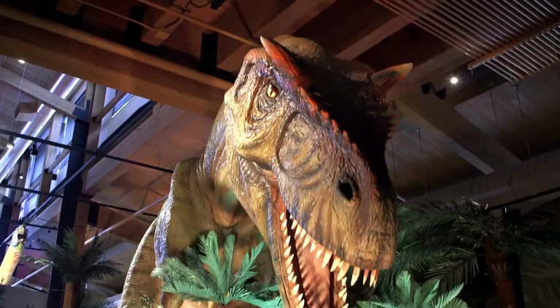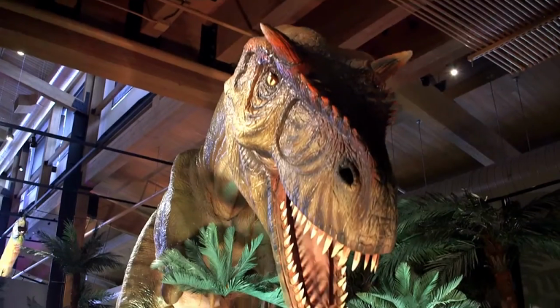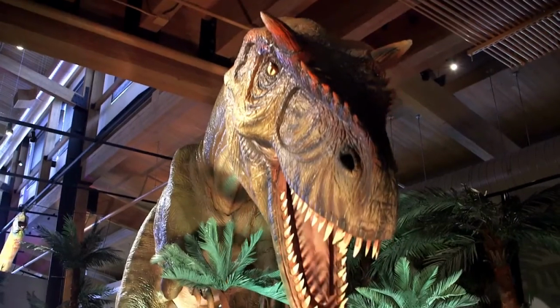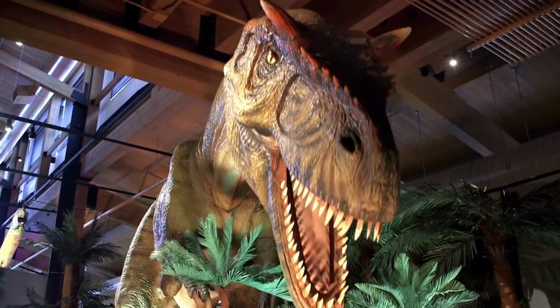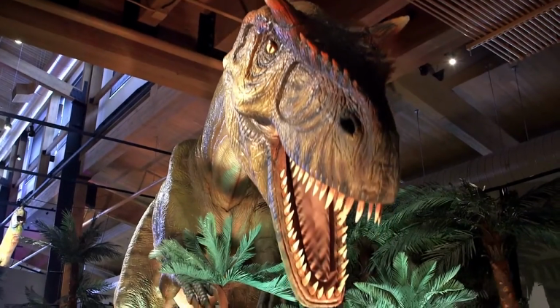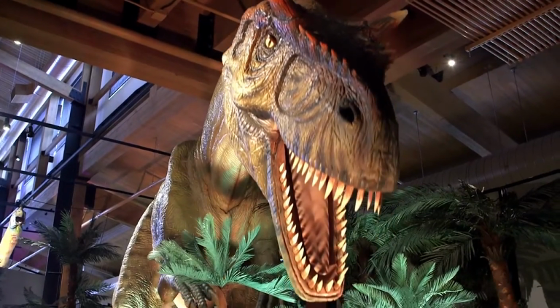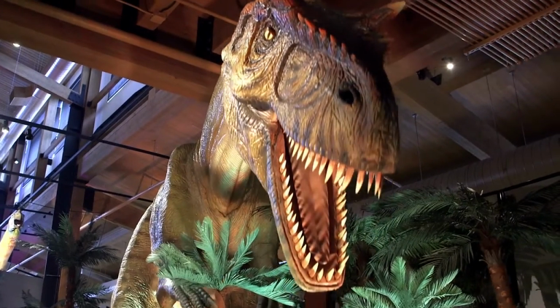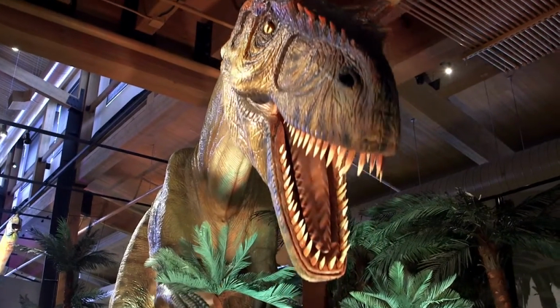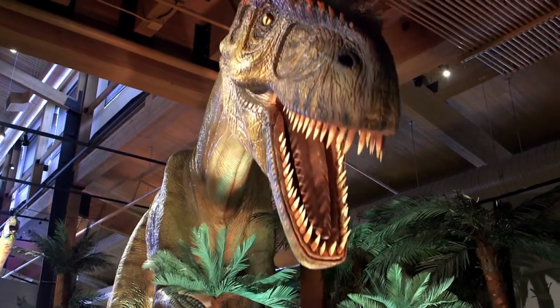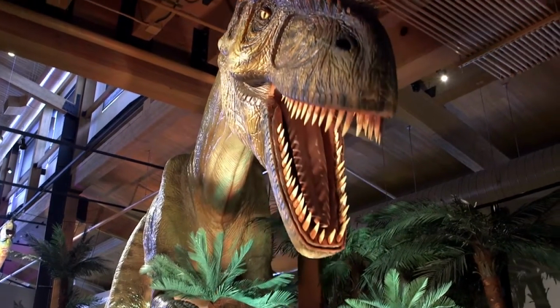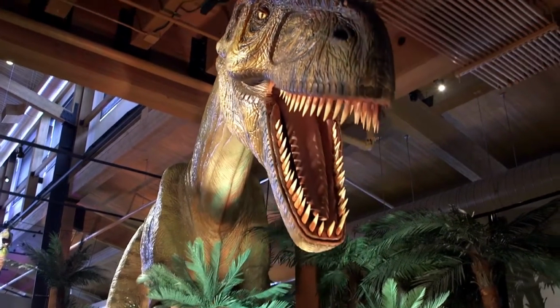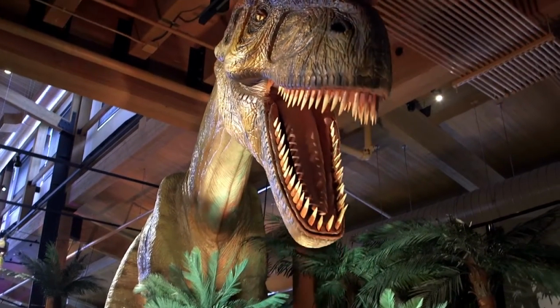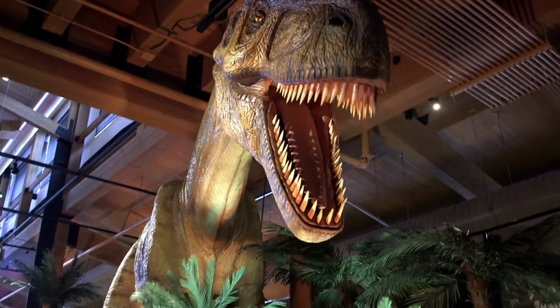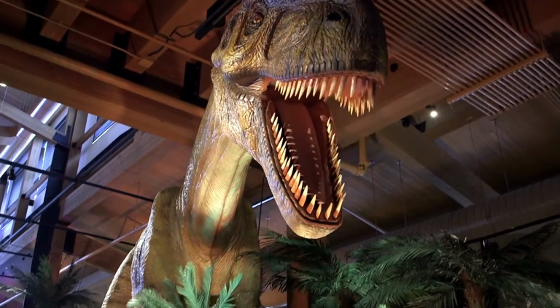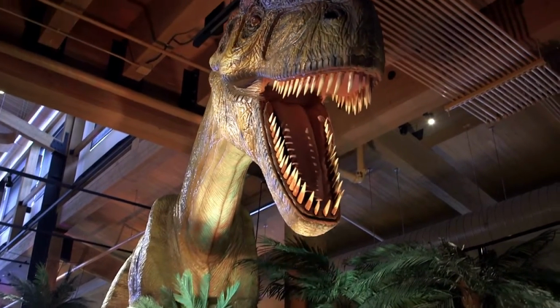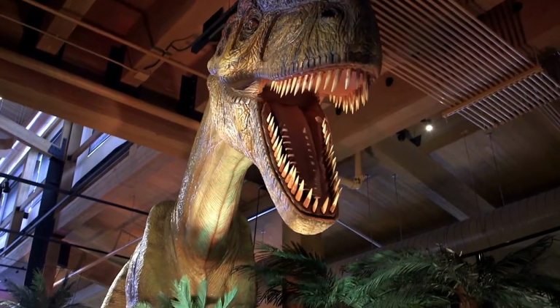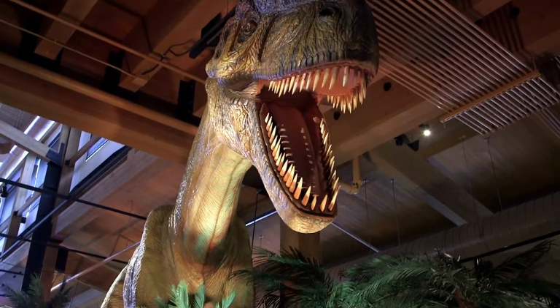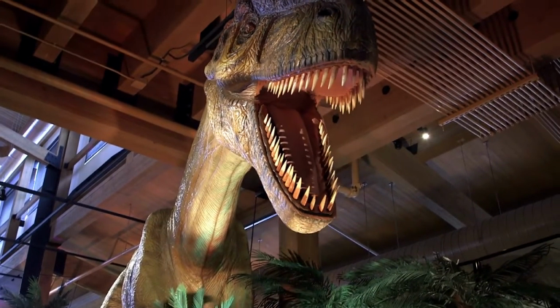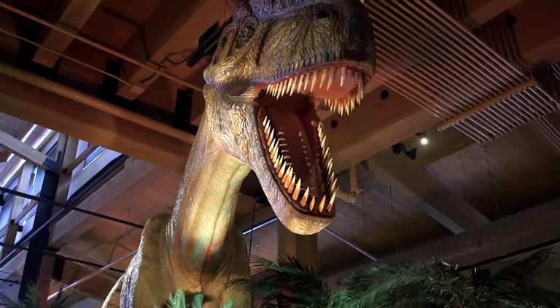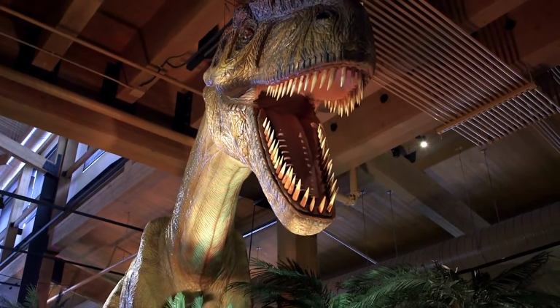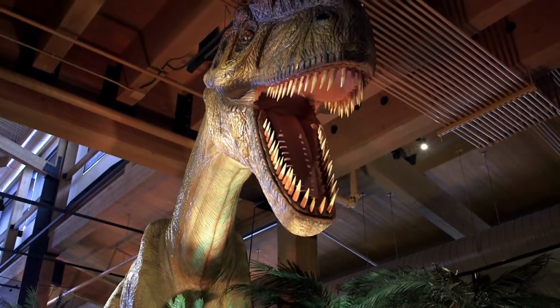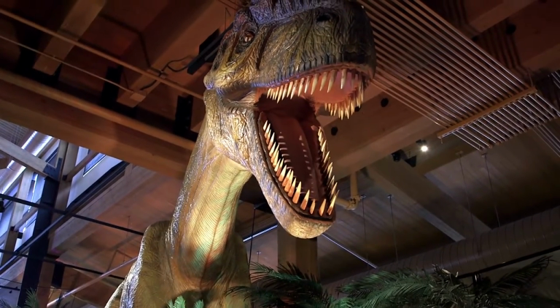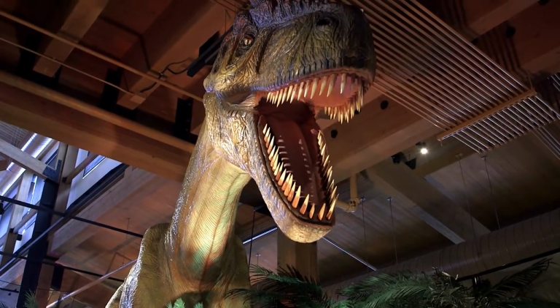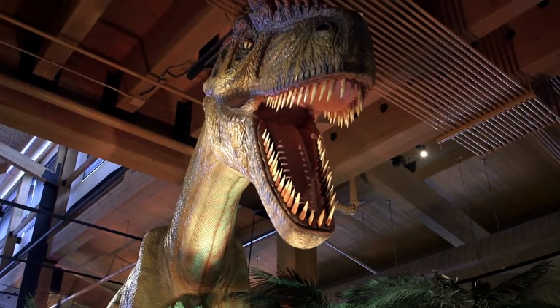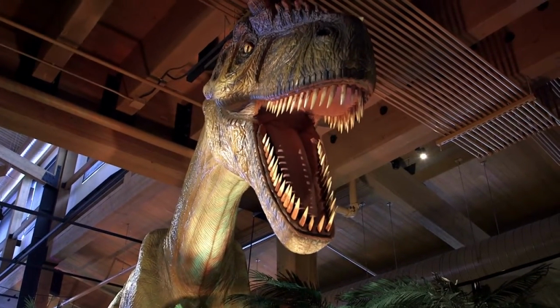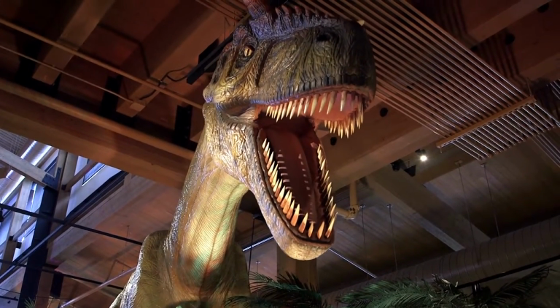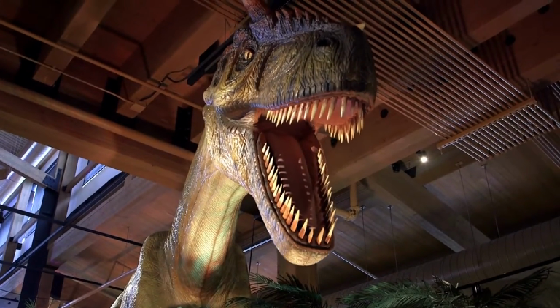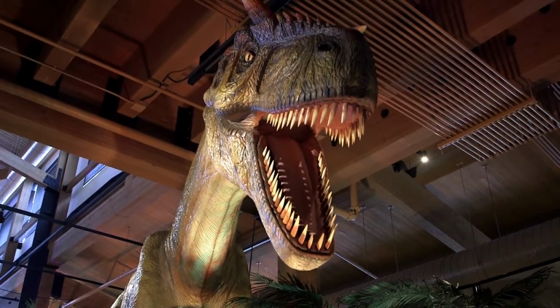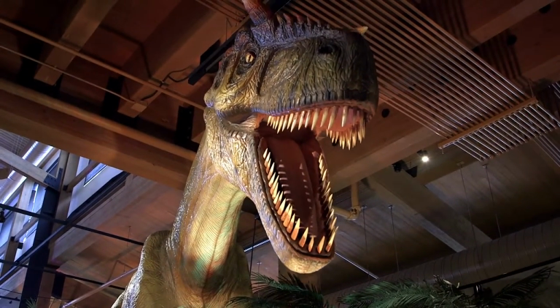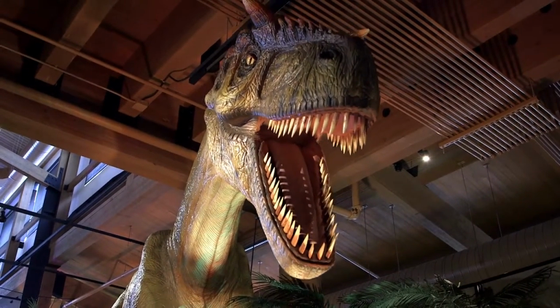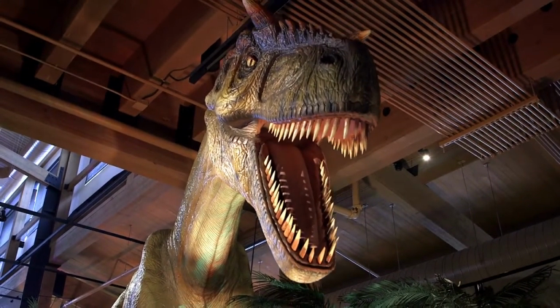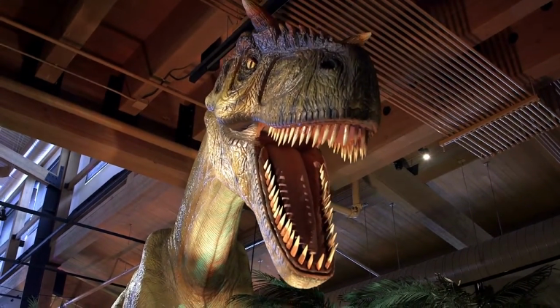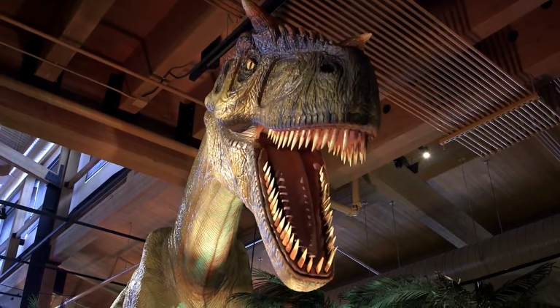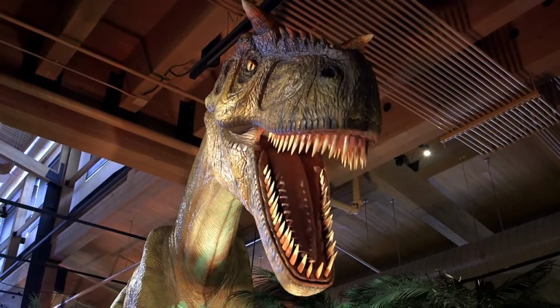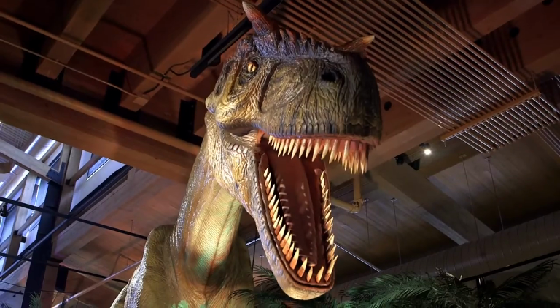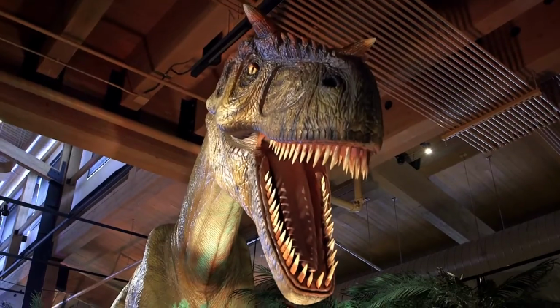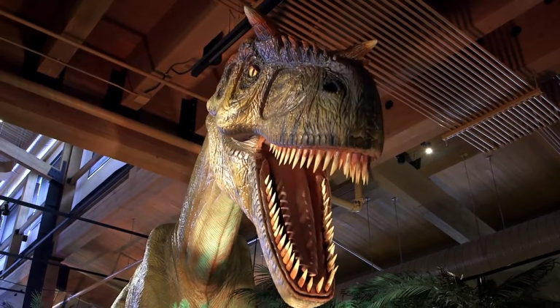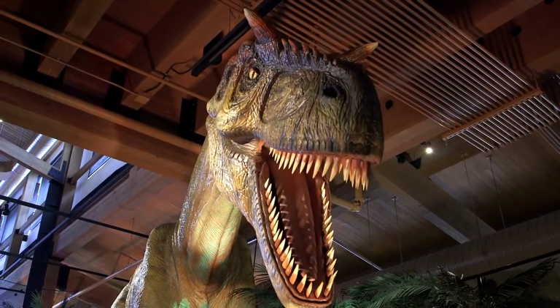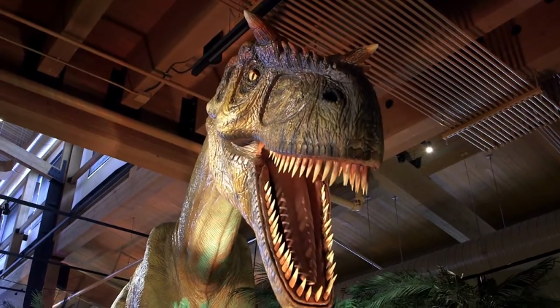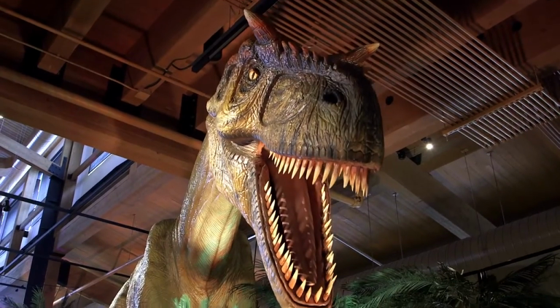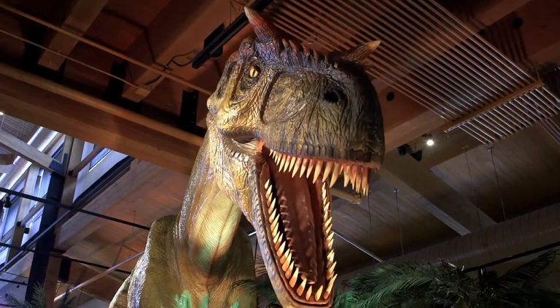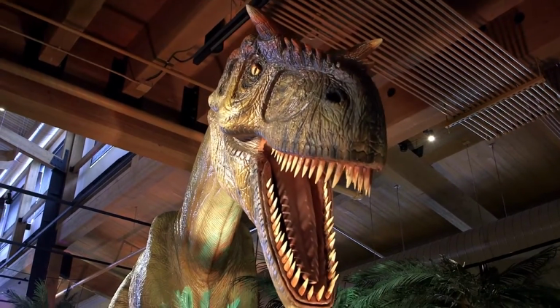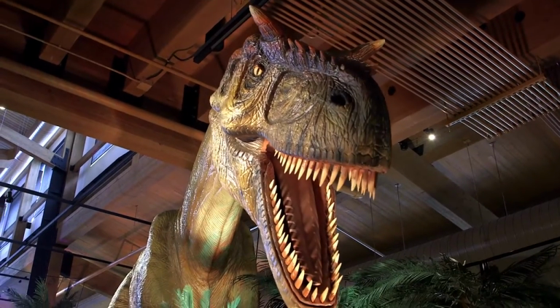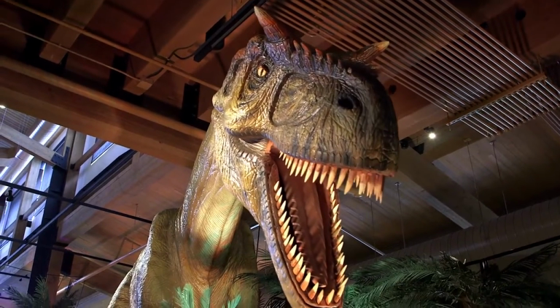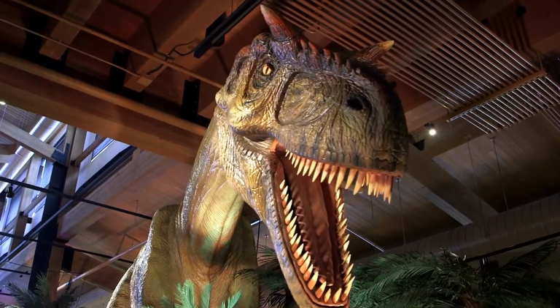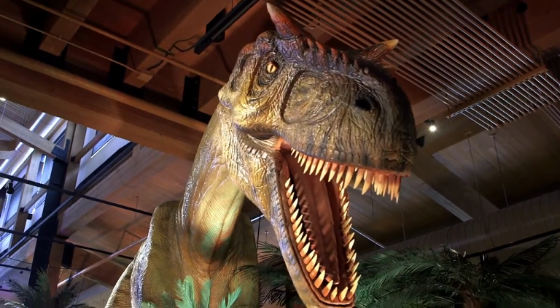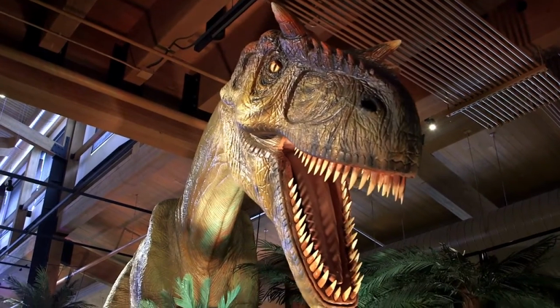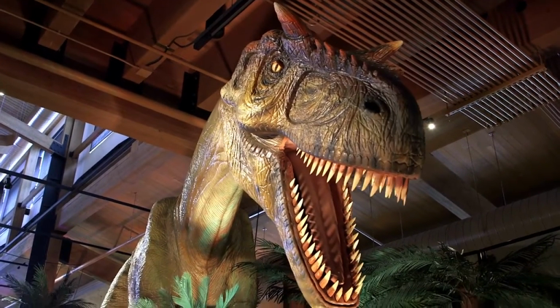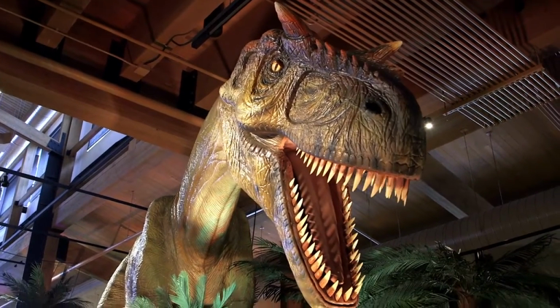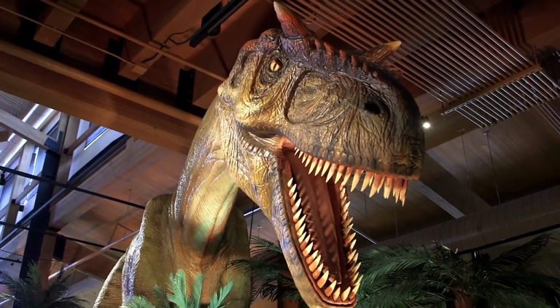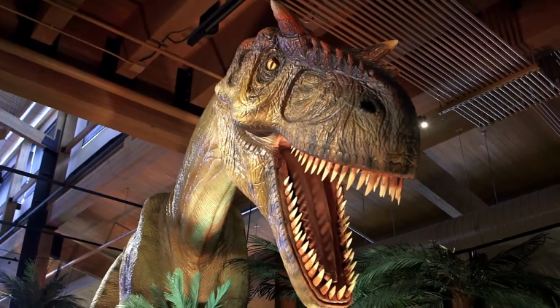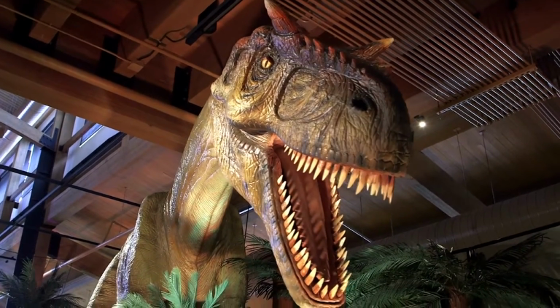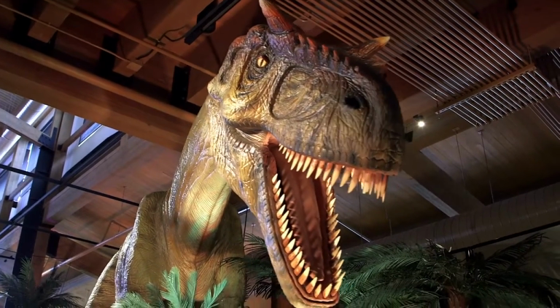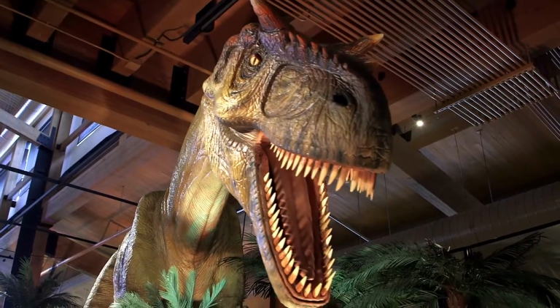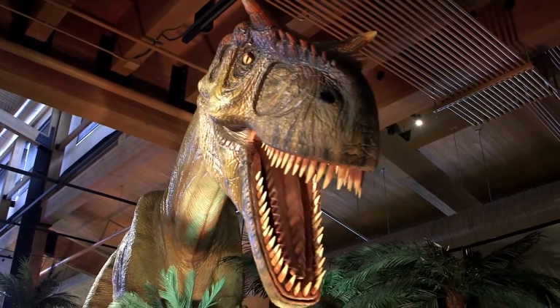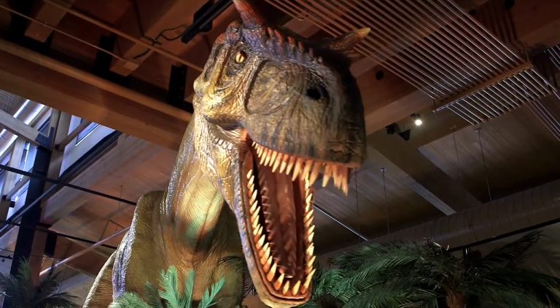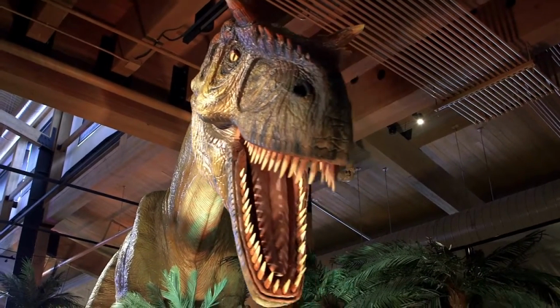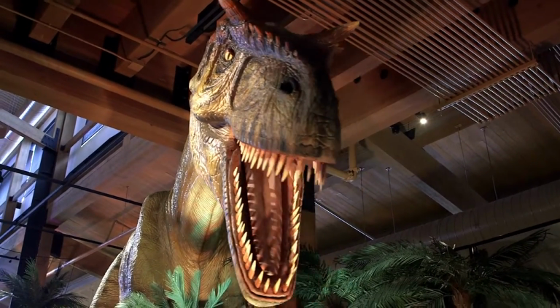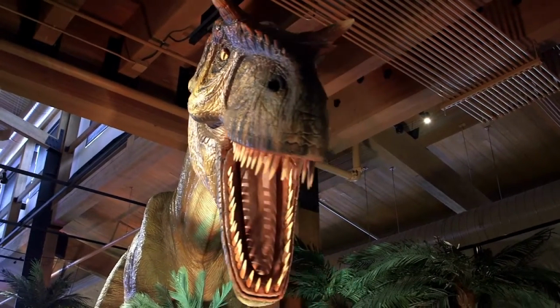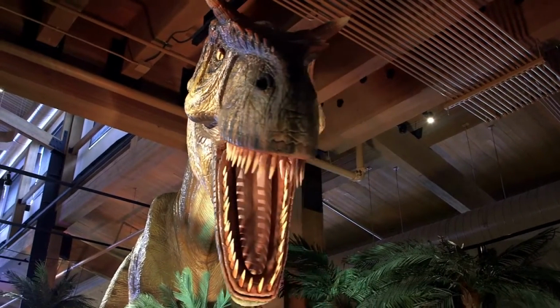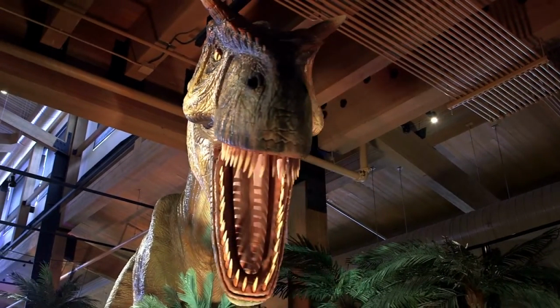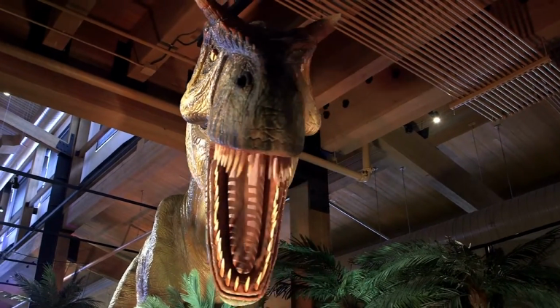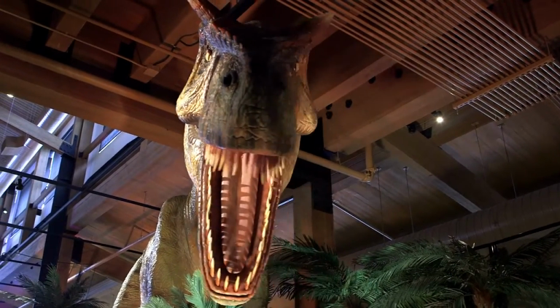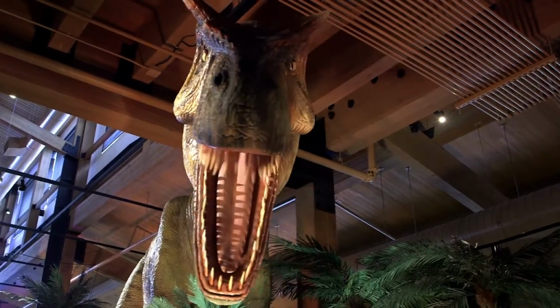We're really excited about this exhibit. You'll see how the dinosaurs moved, you'll hear how they sounded, and you'll learn their relationship with our modern-day birds.